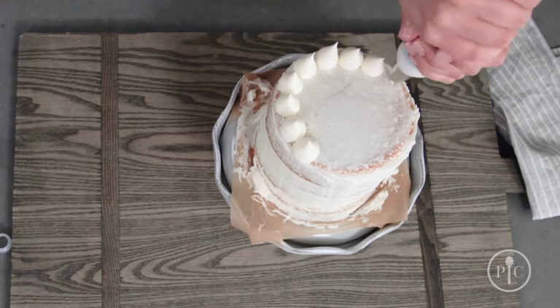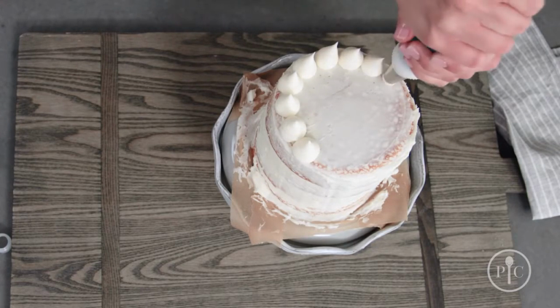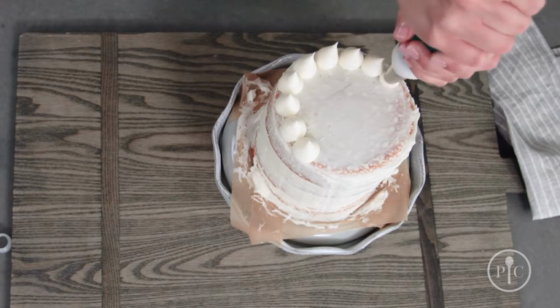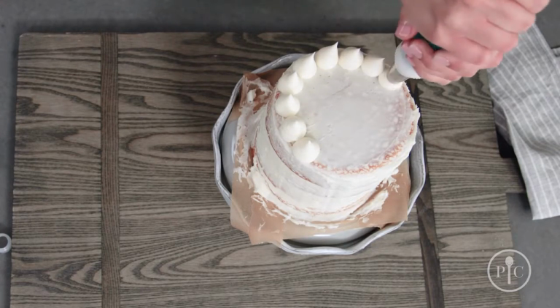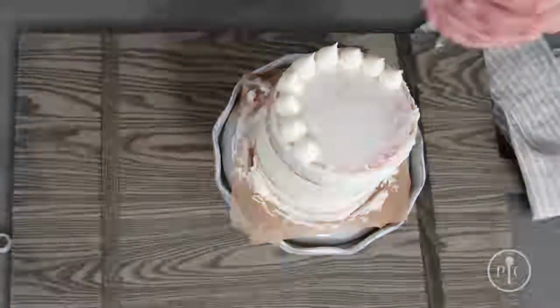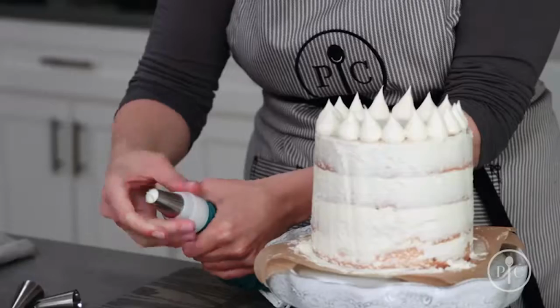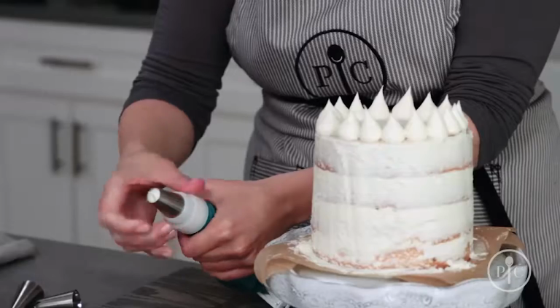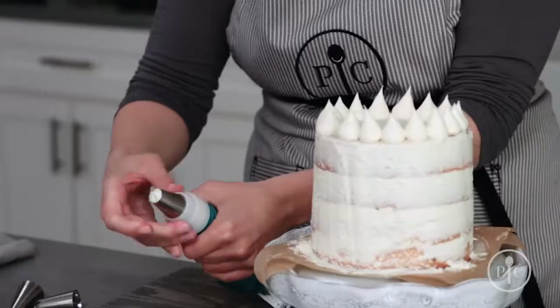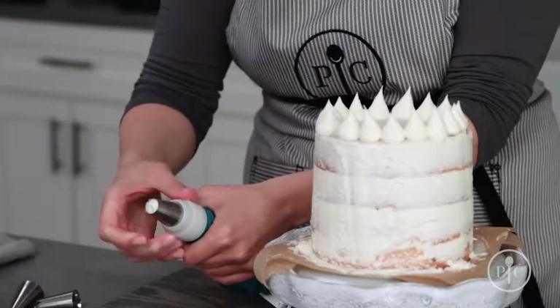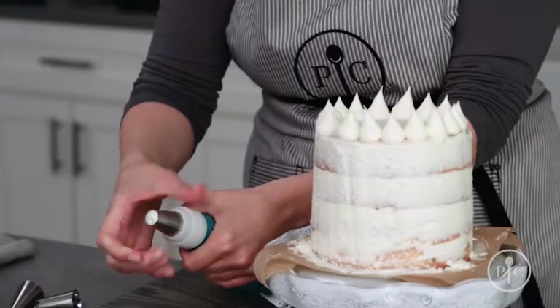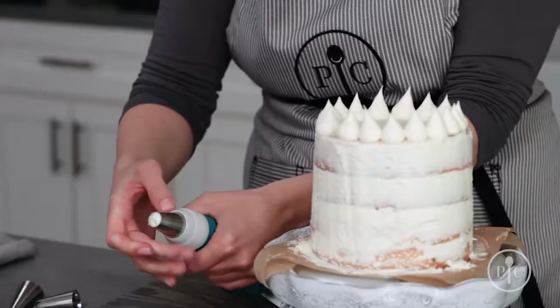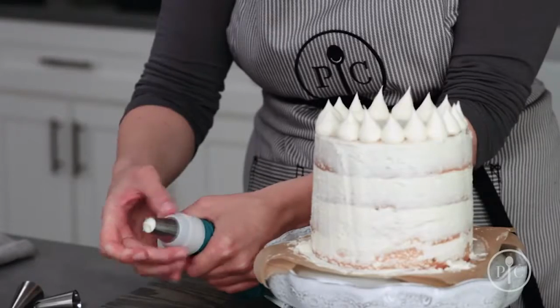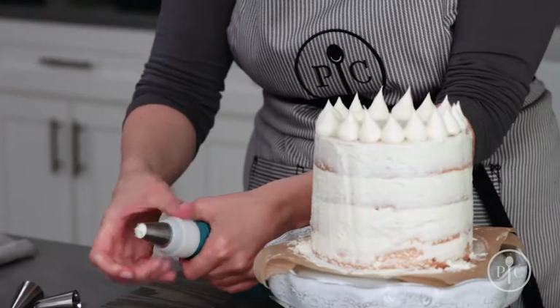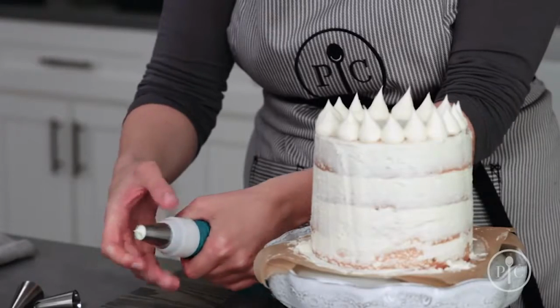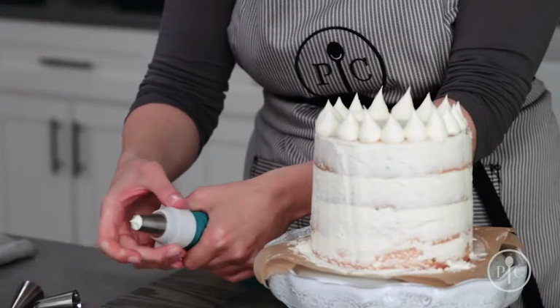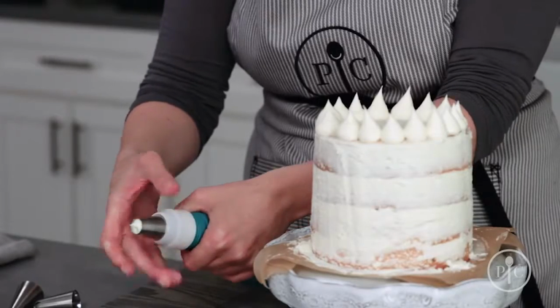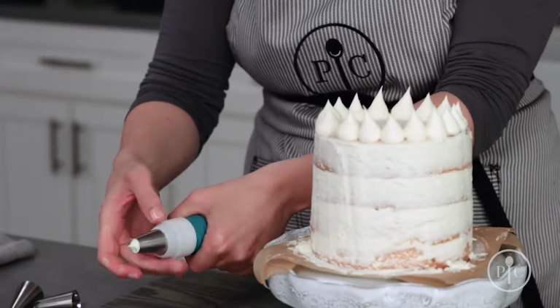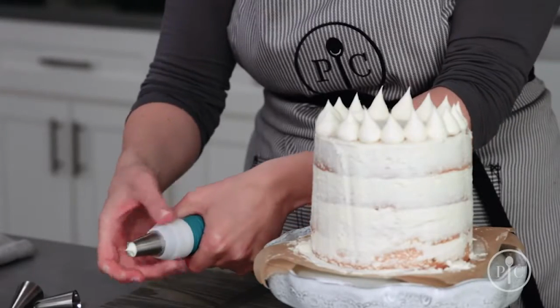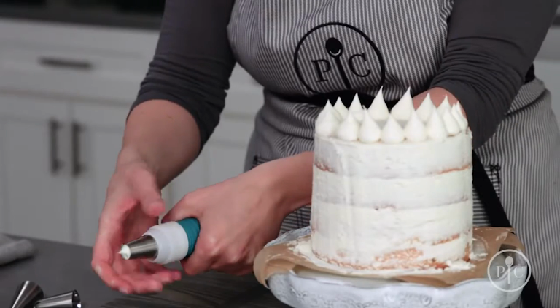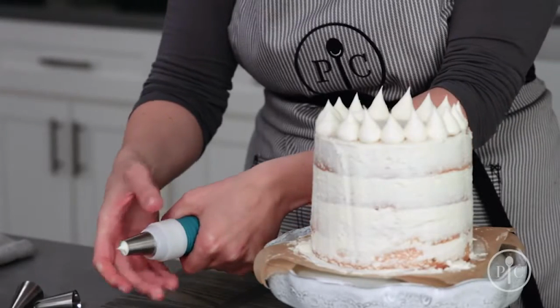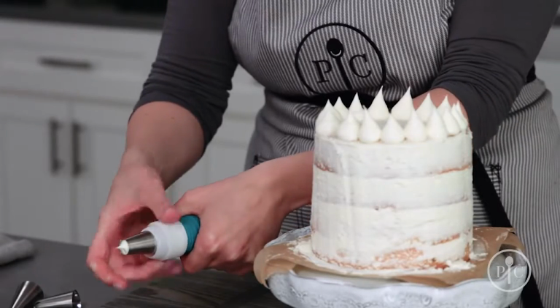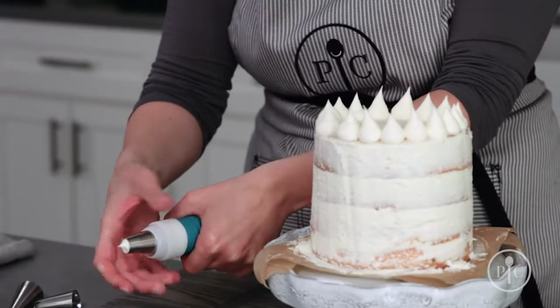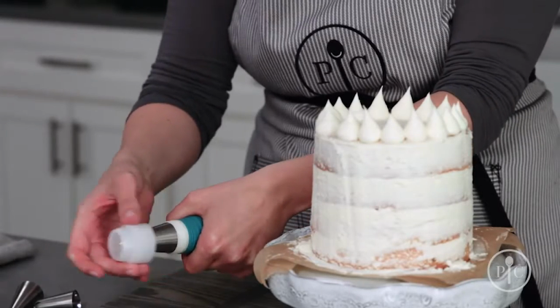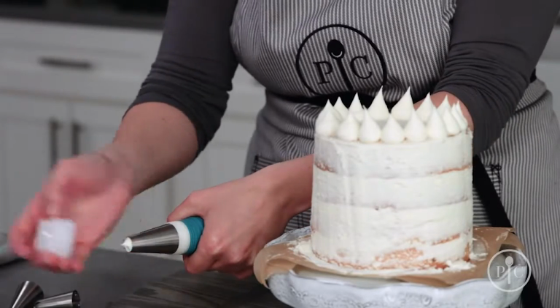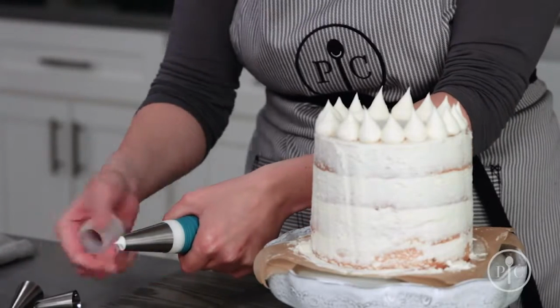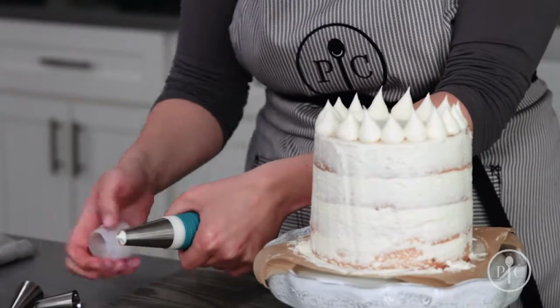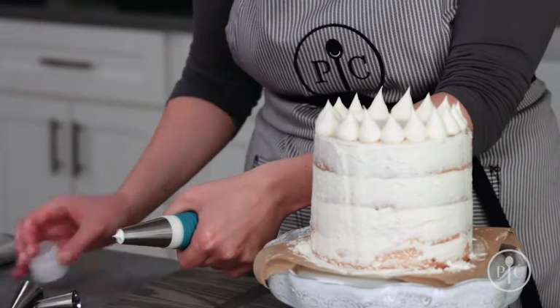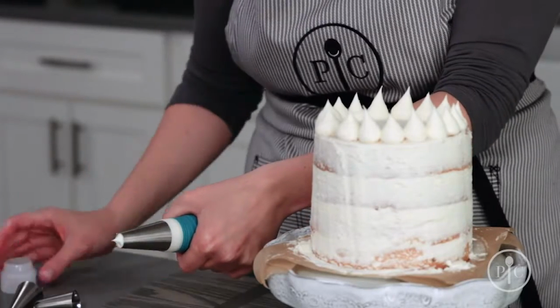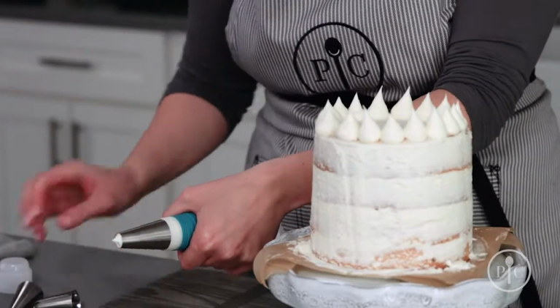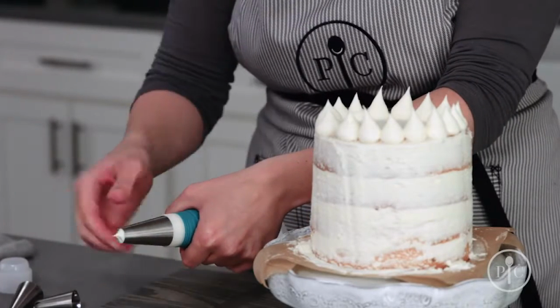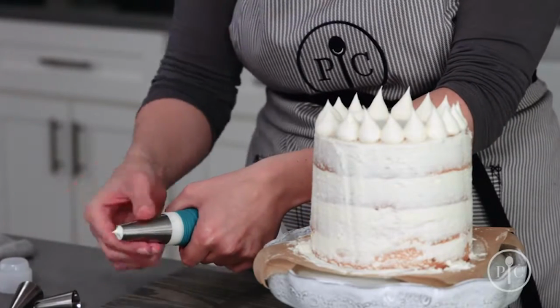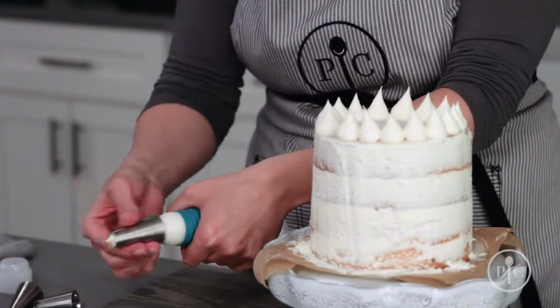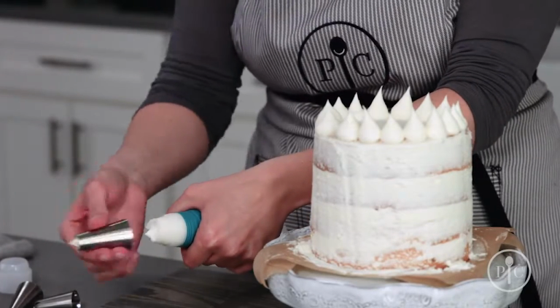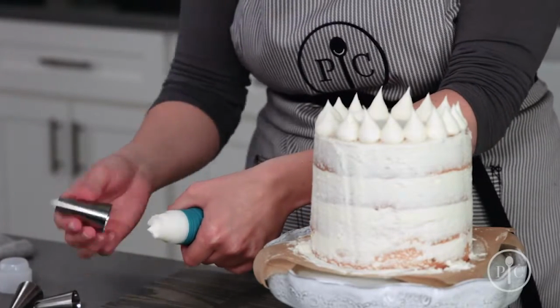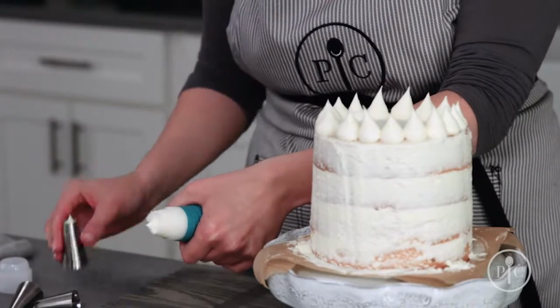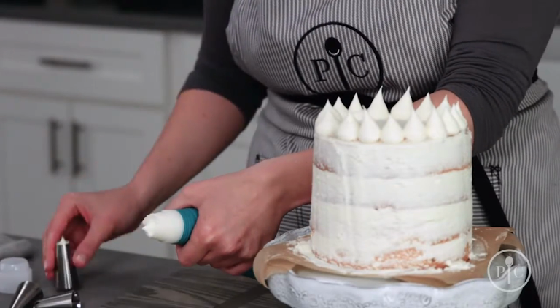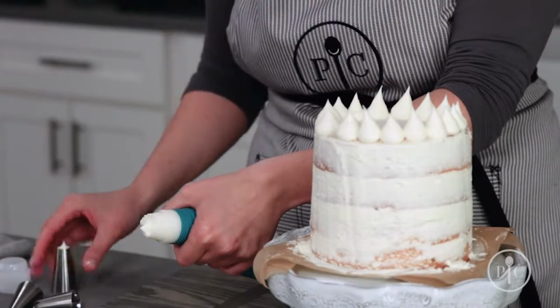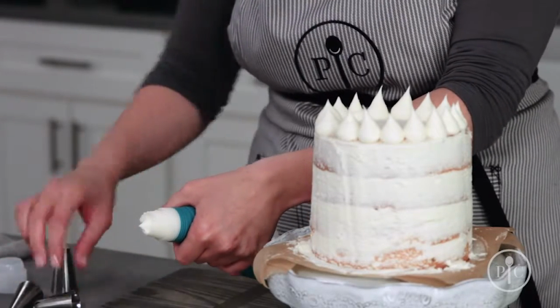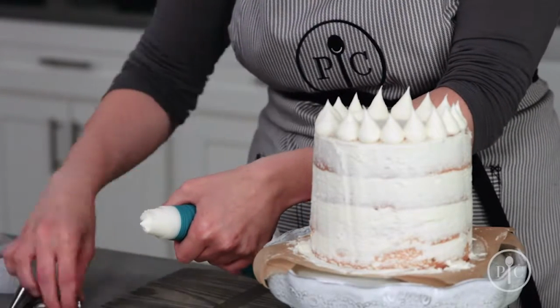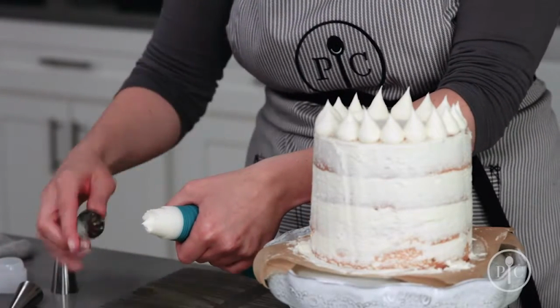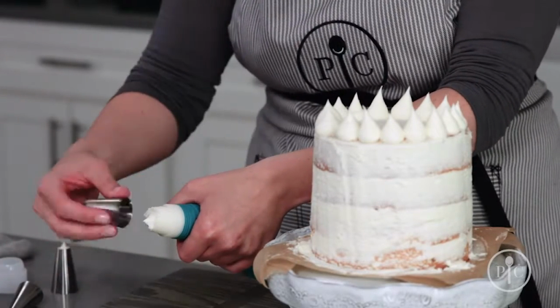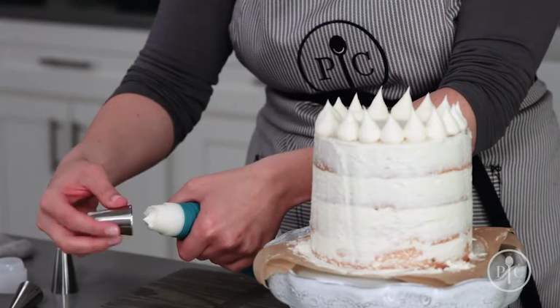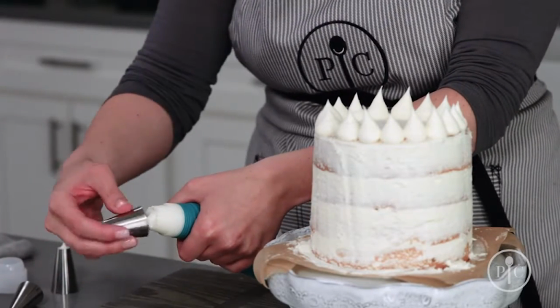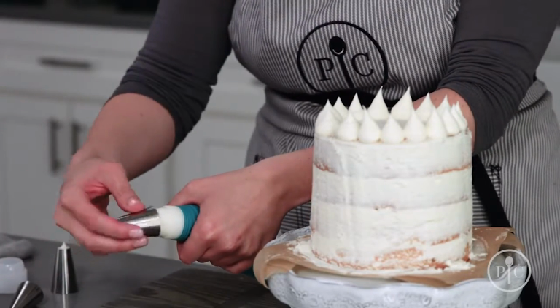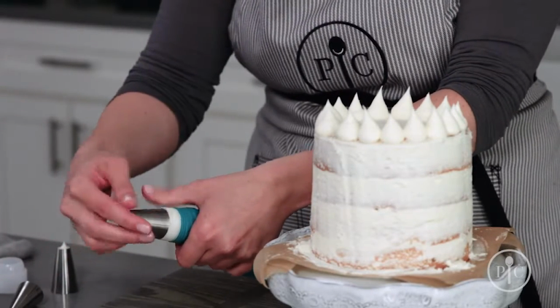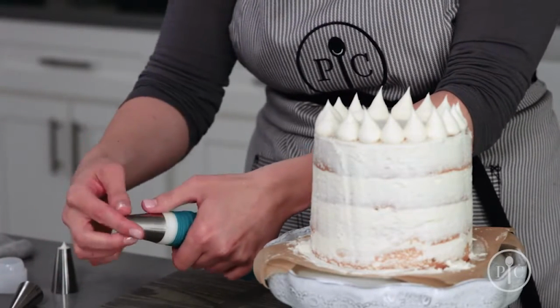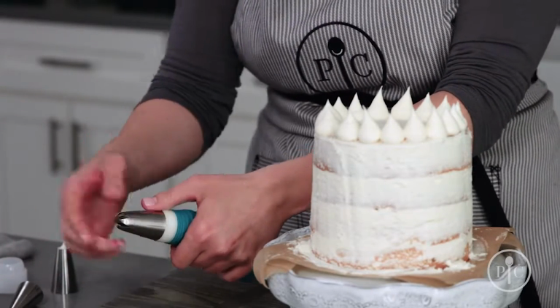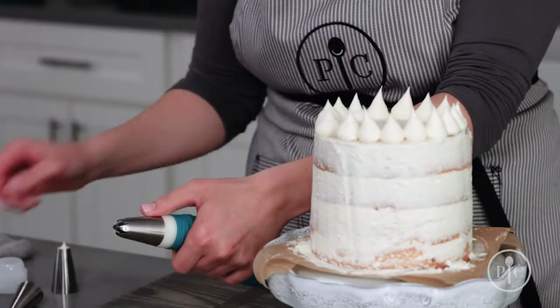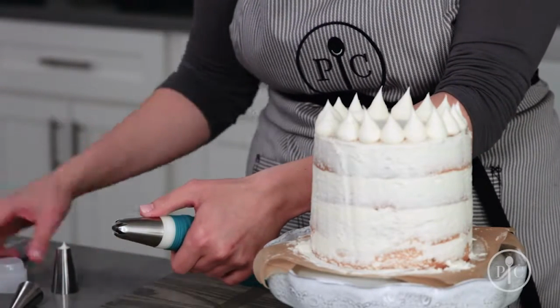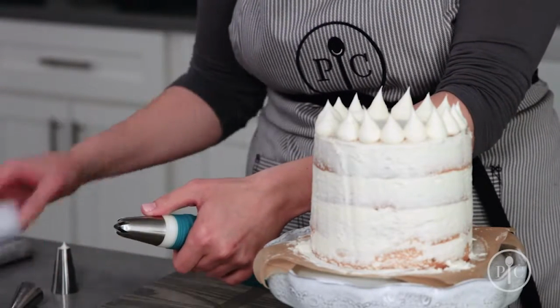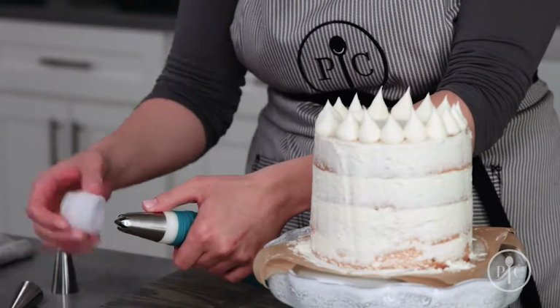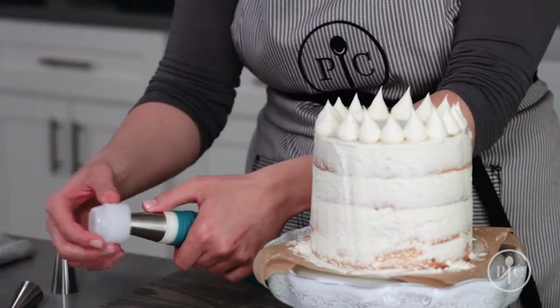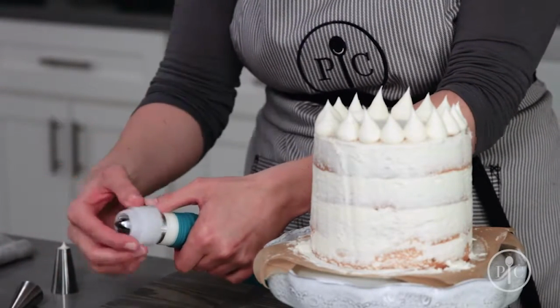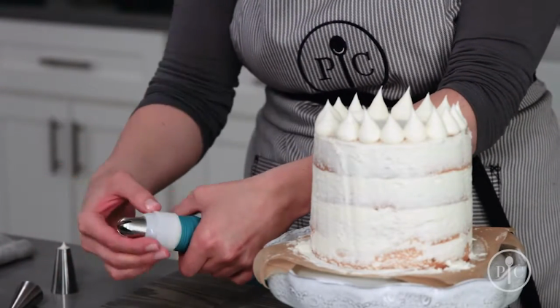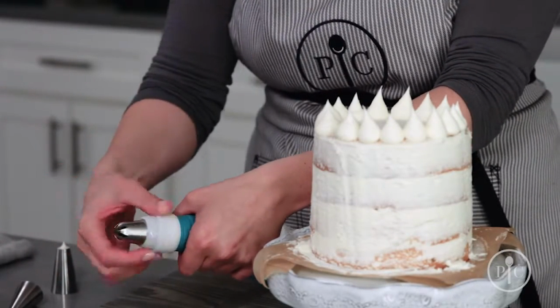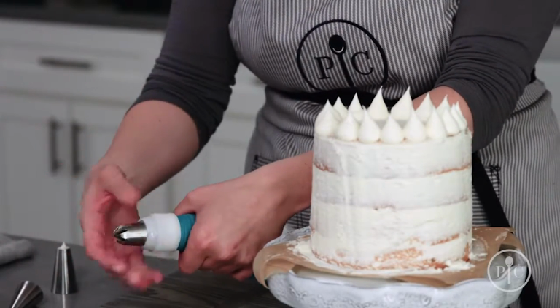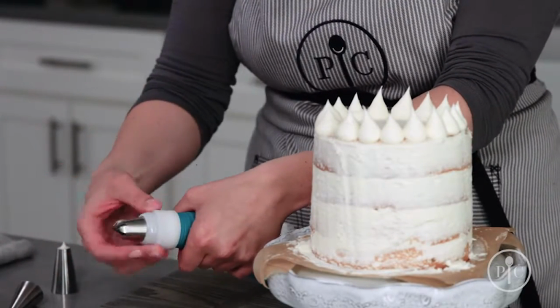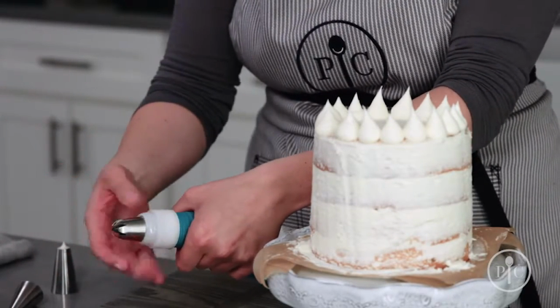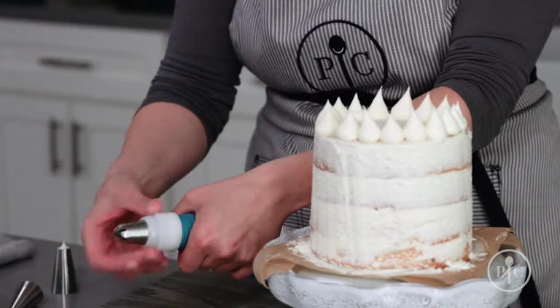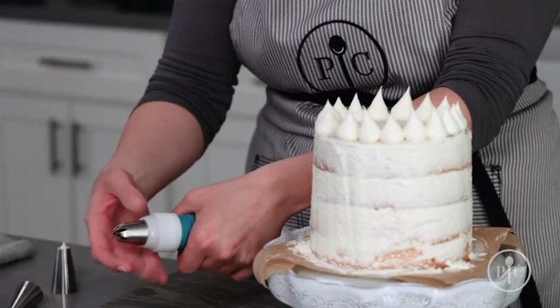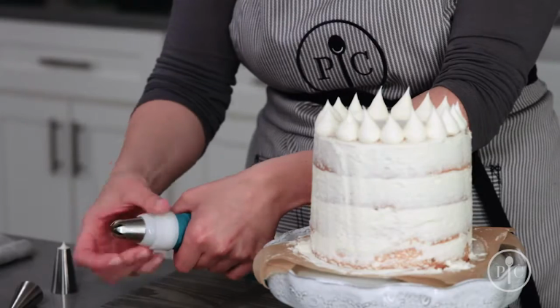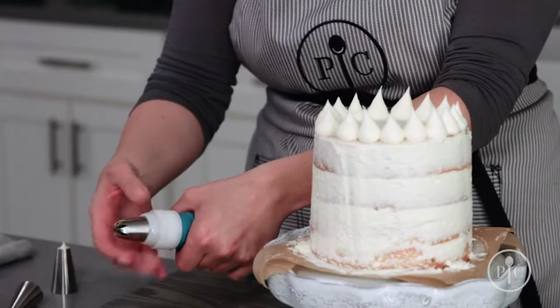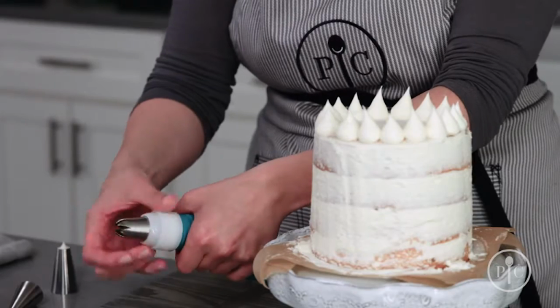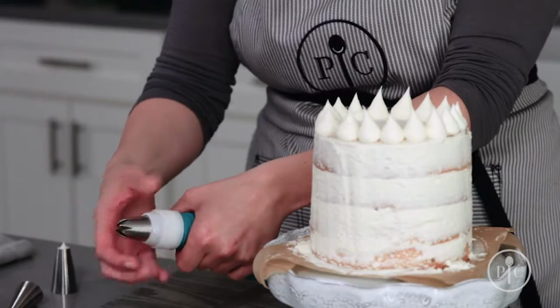You can switch out the tip to start a new design. Just unscrew the coupler ring, change out the tip, and screw the ring back on.